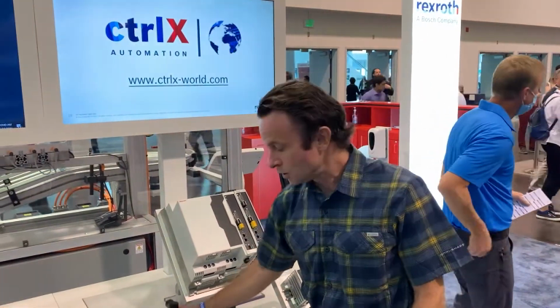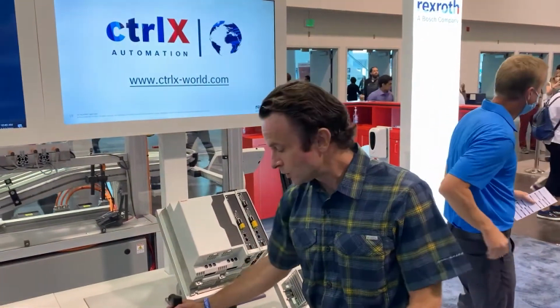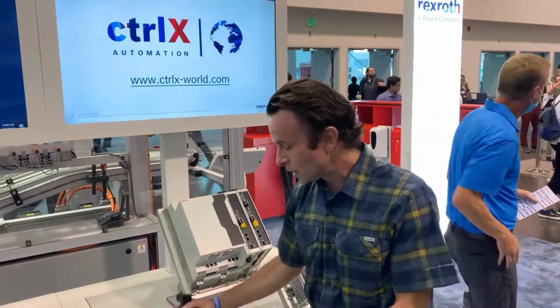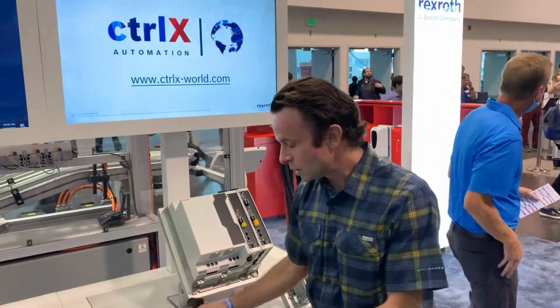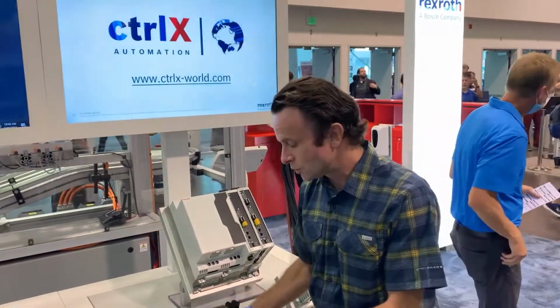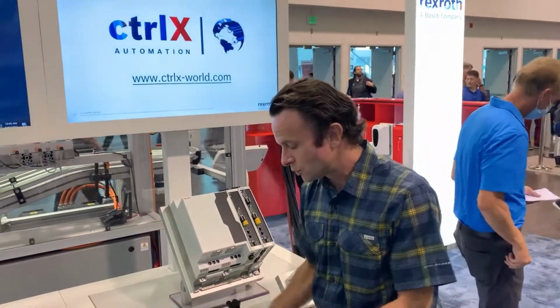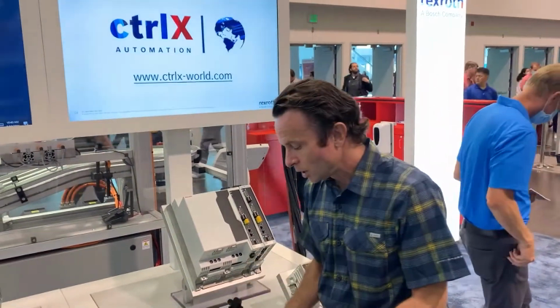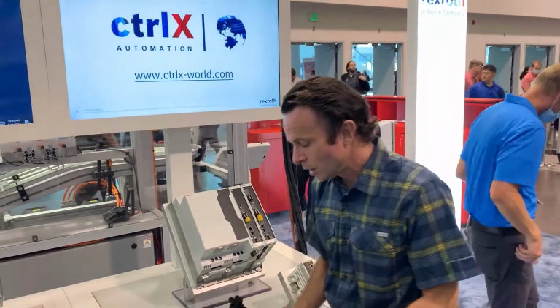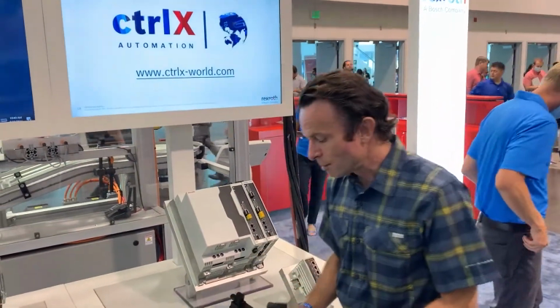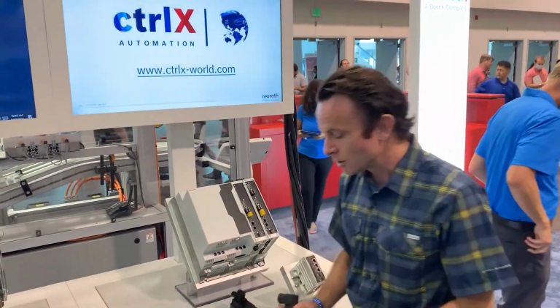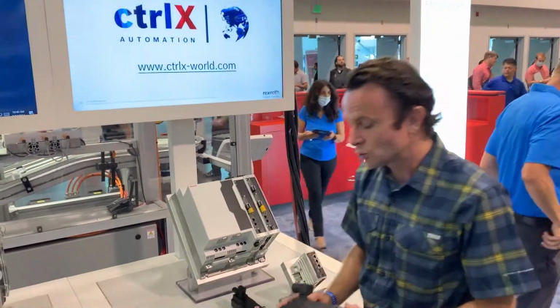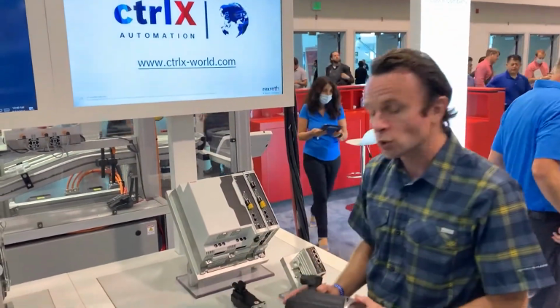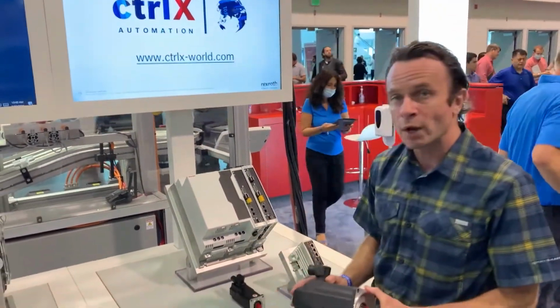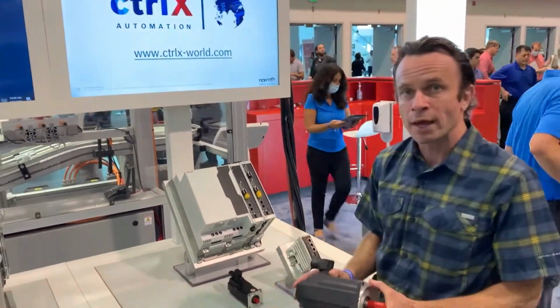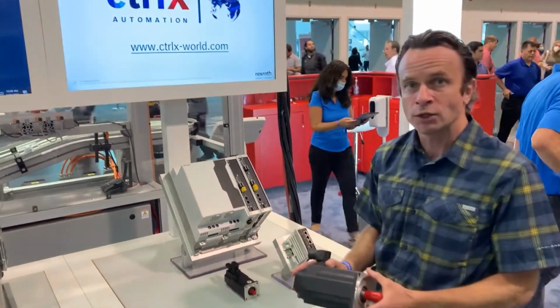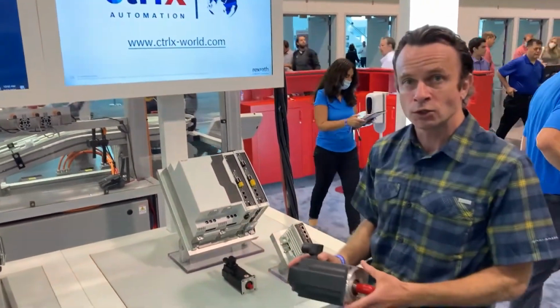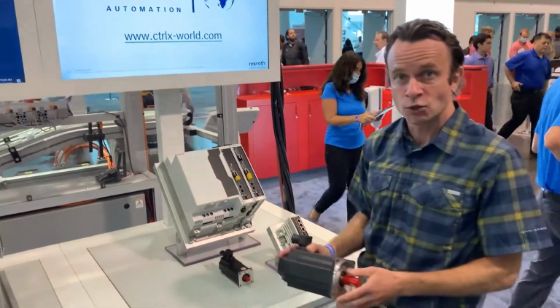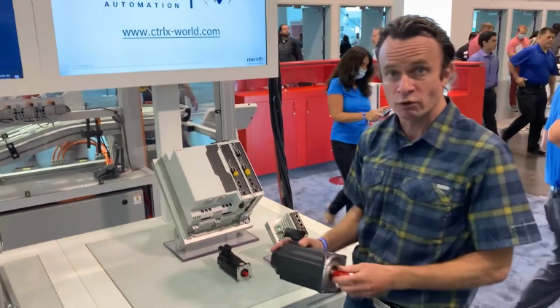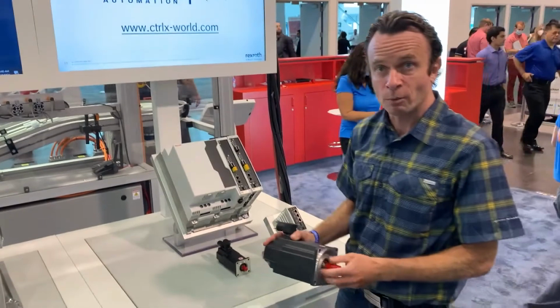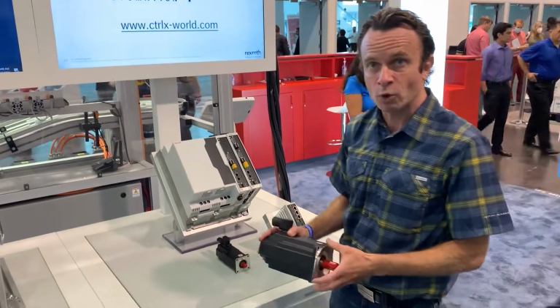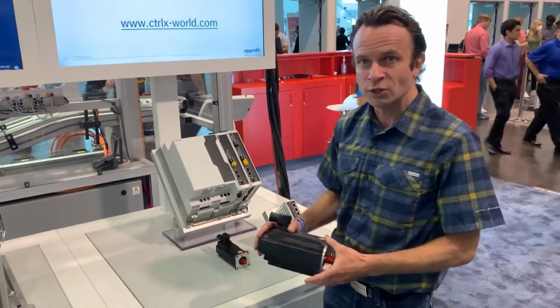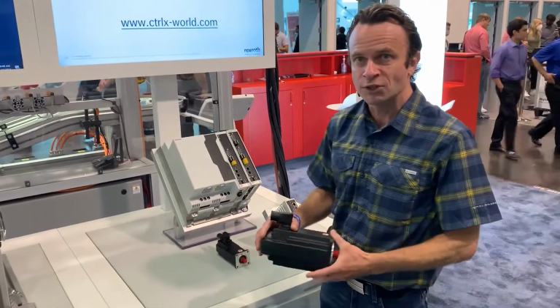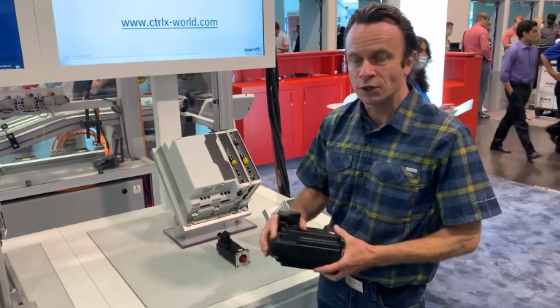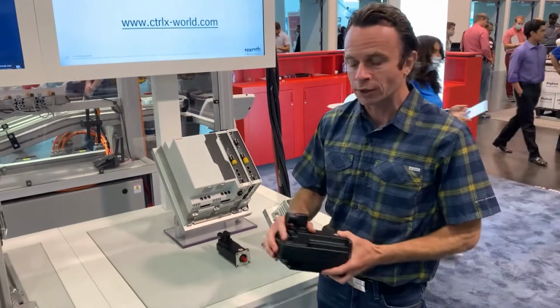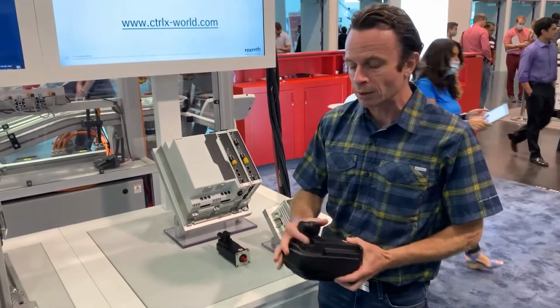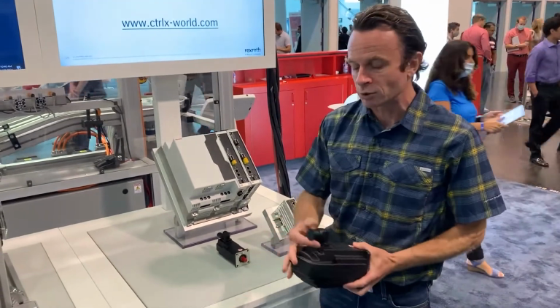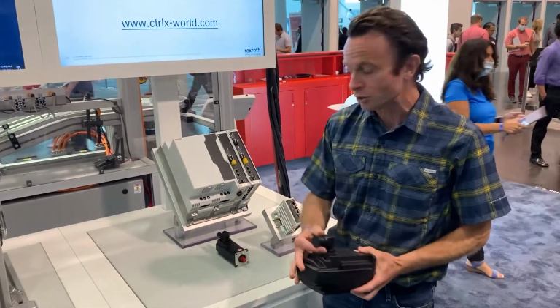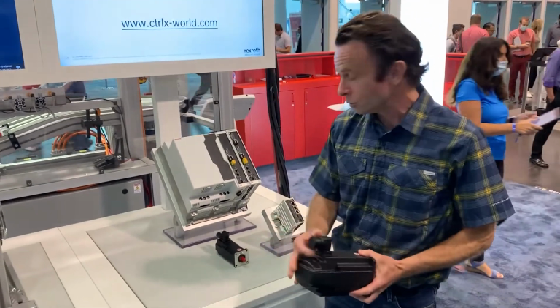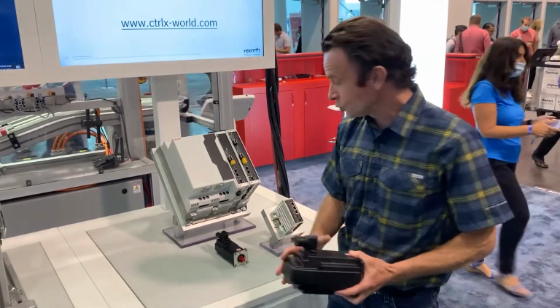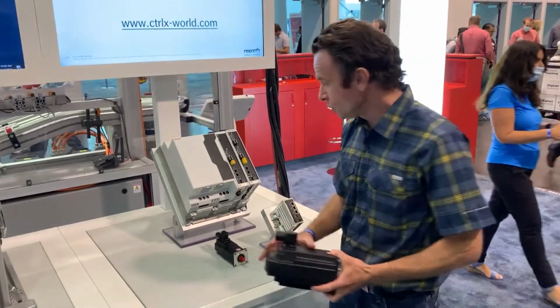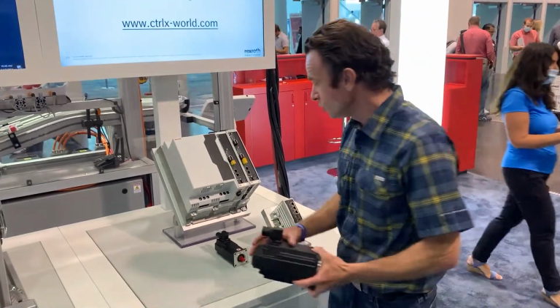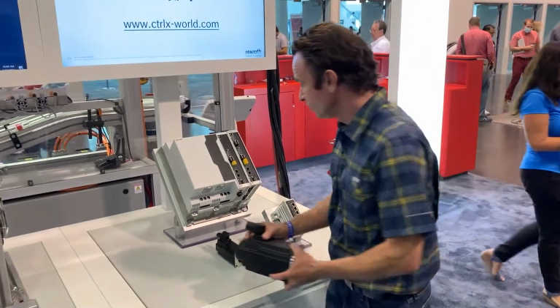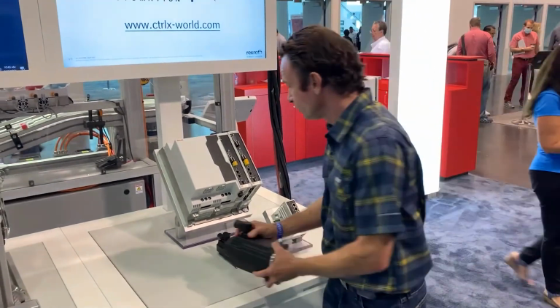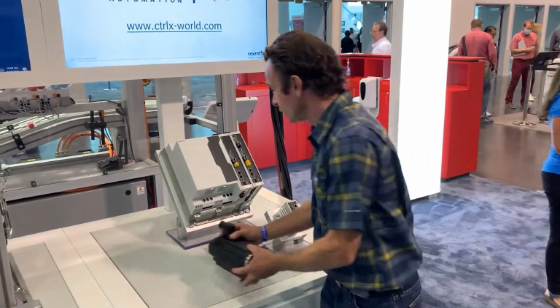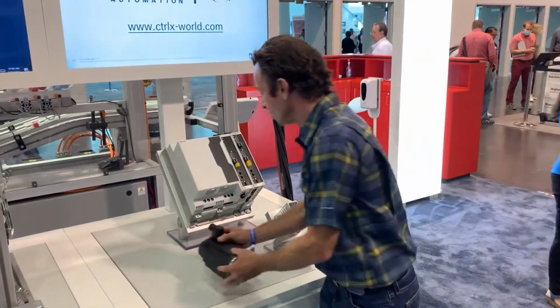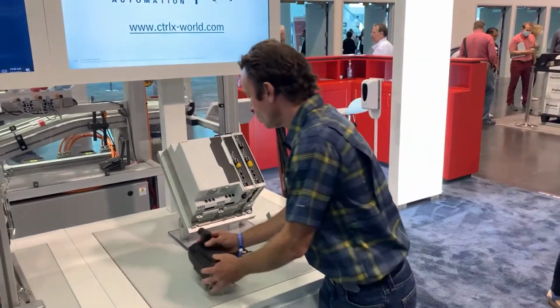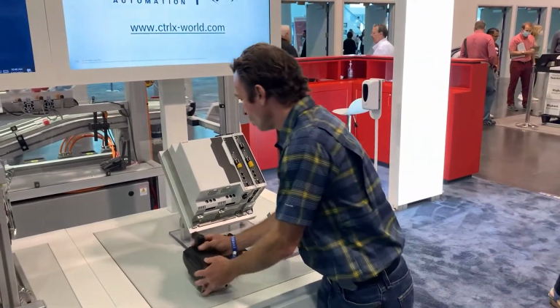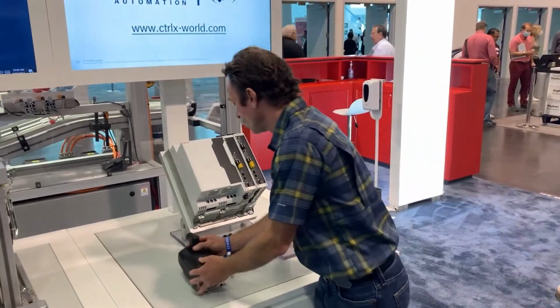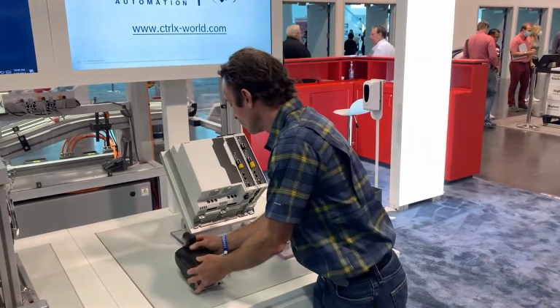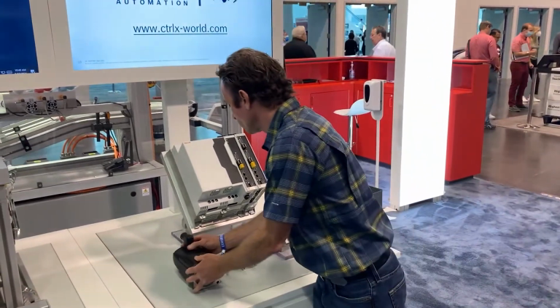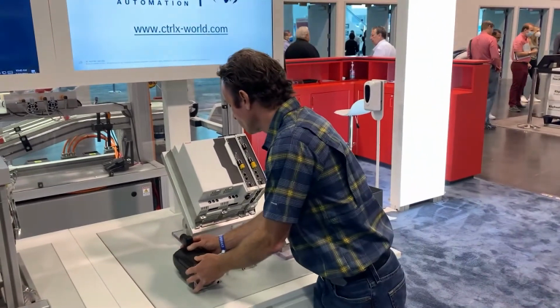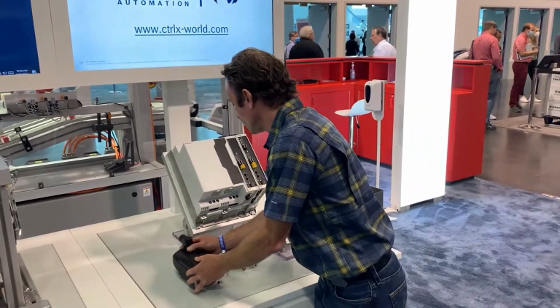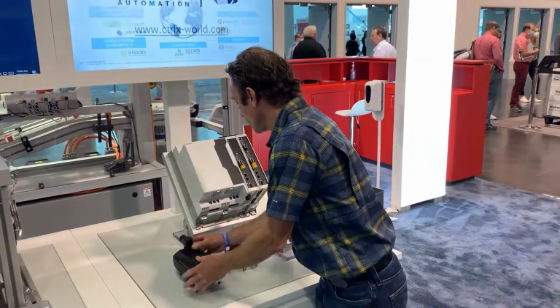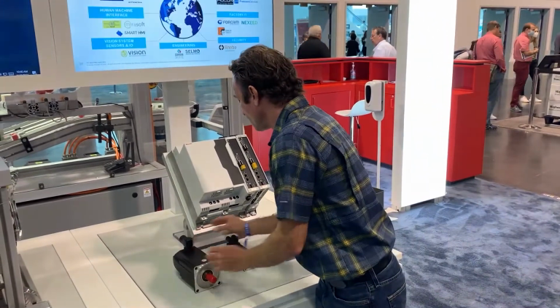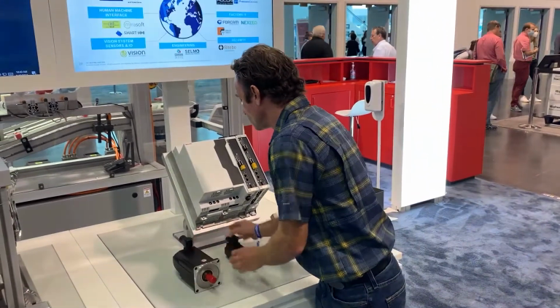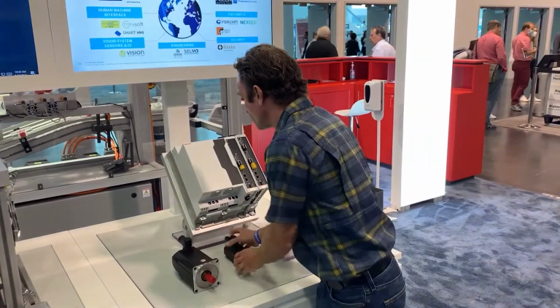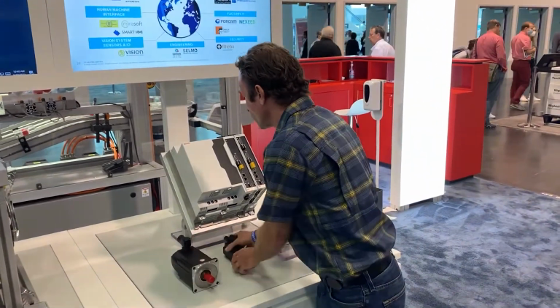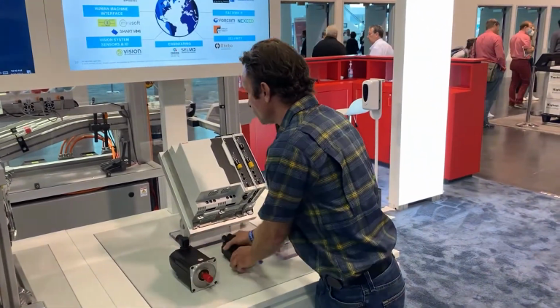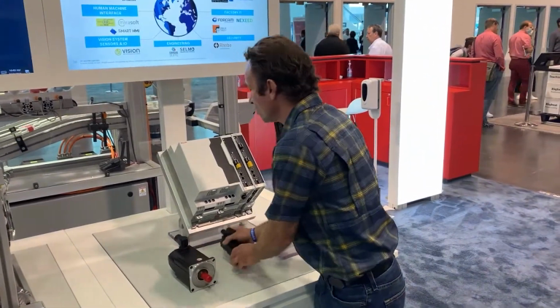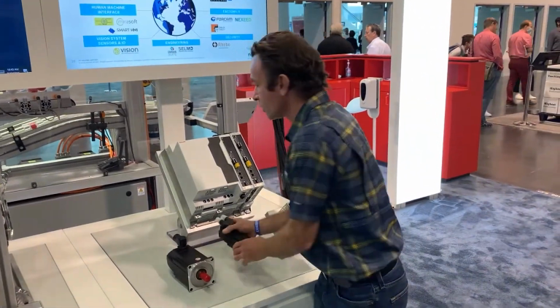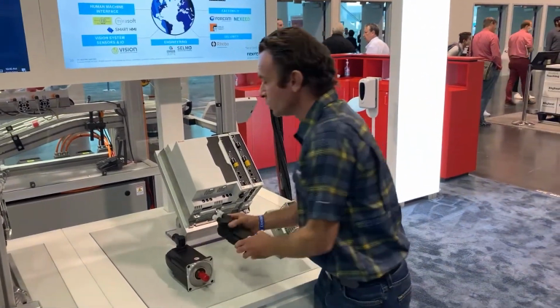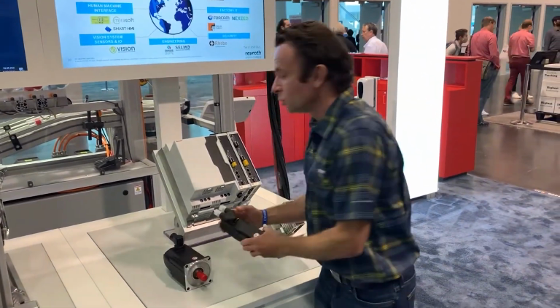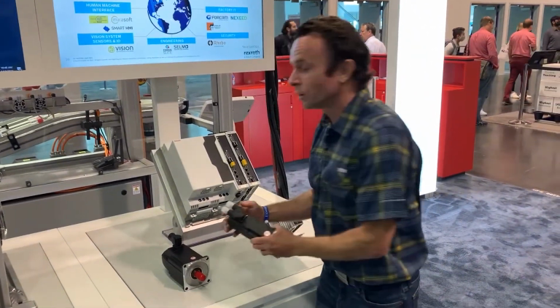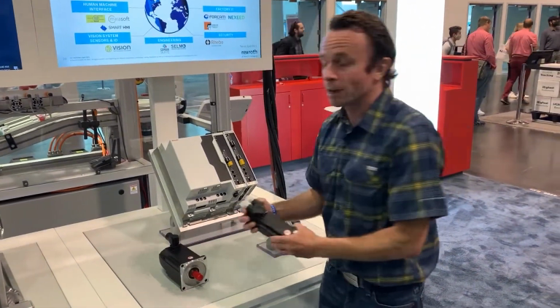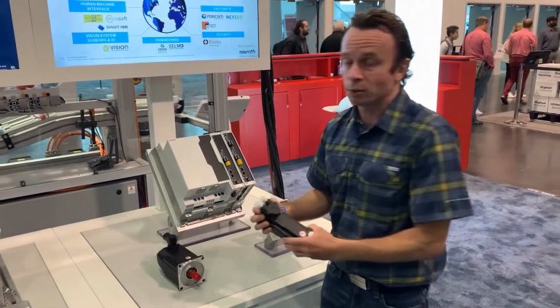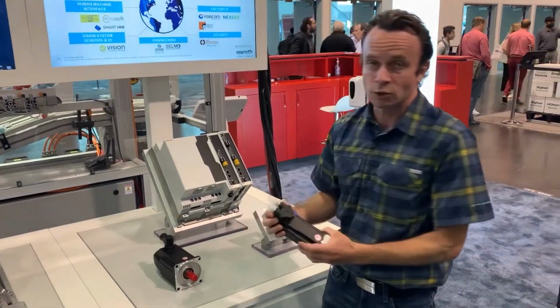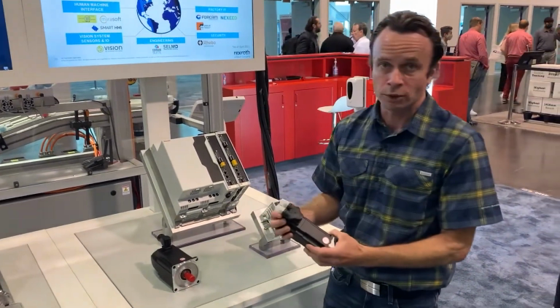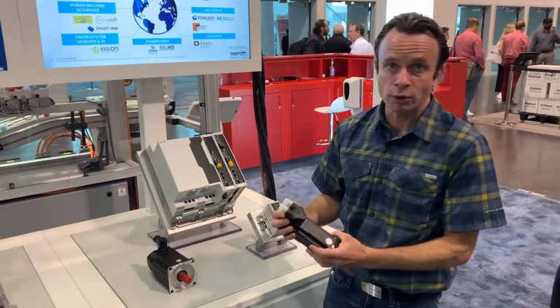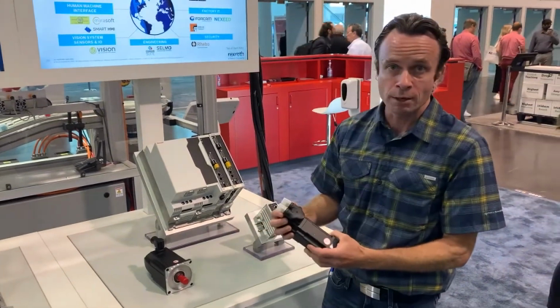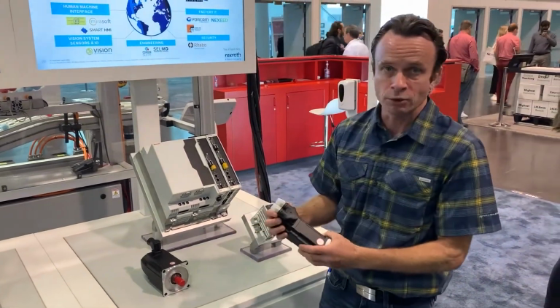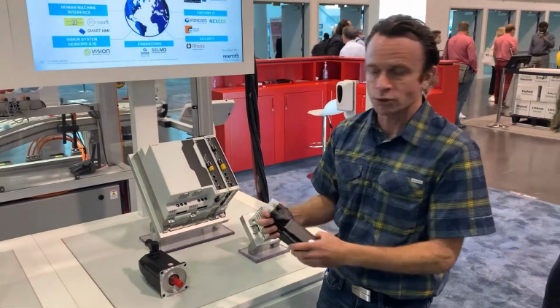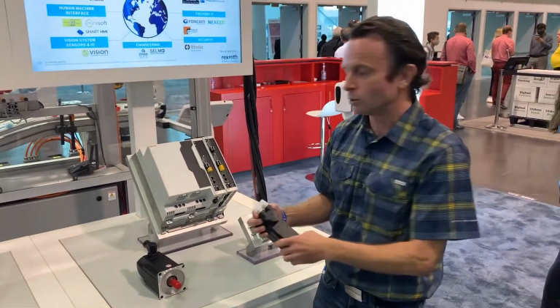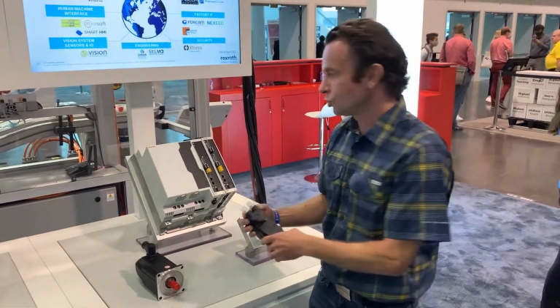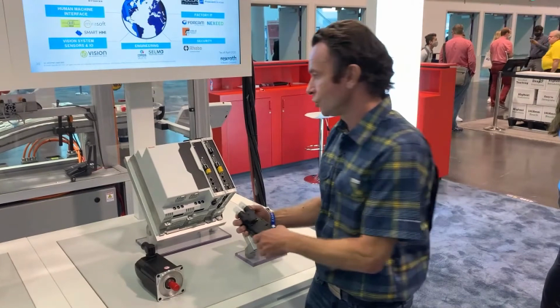In this case, the MS2N servo motors complete the solution.